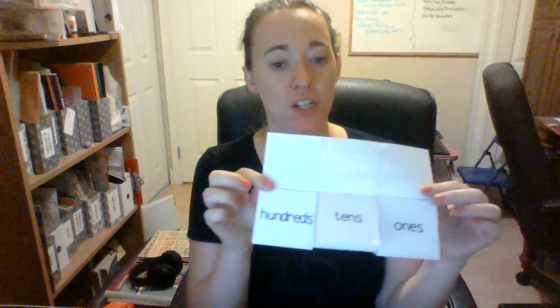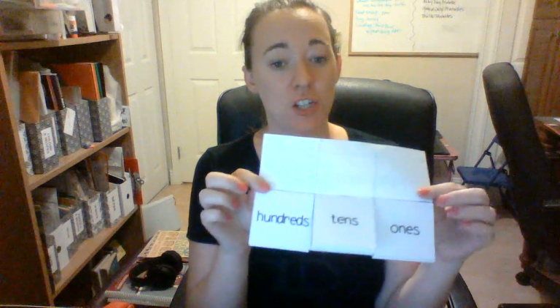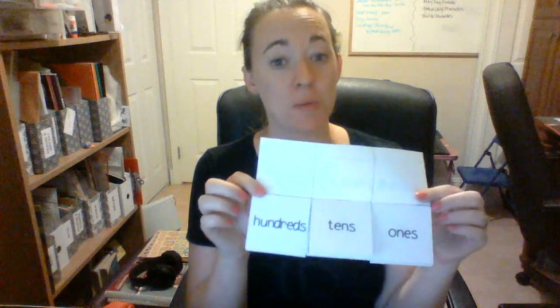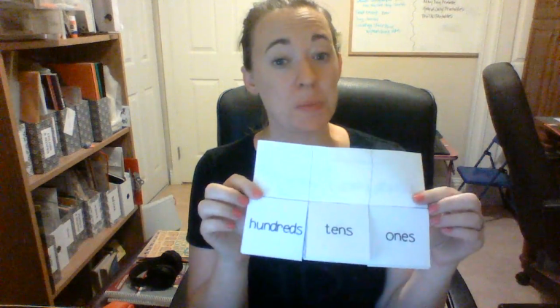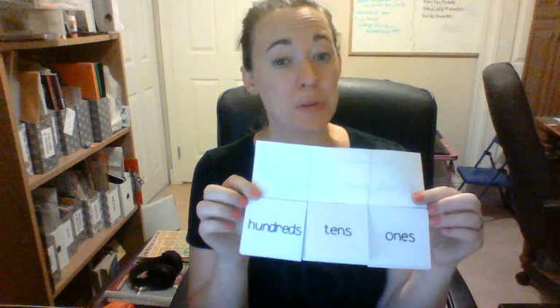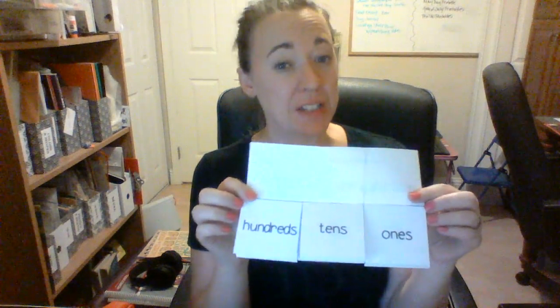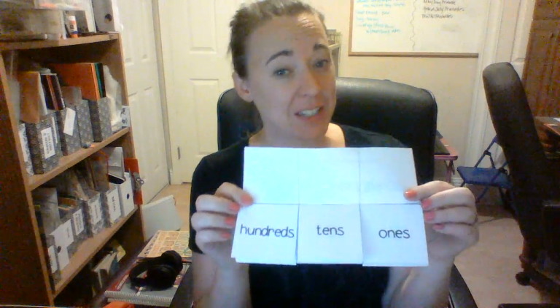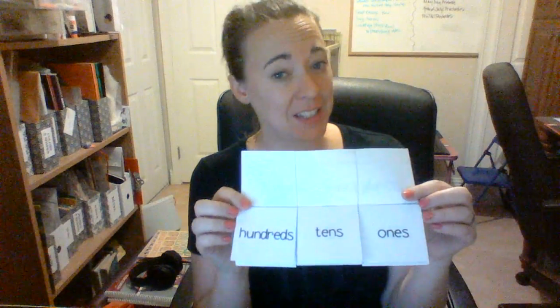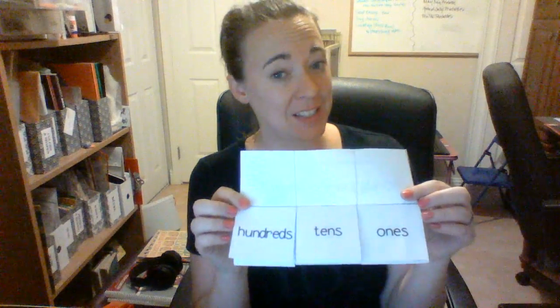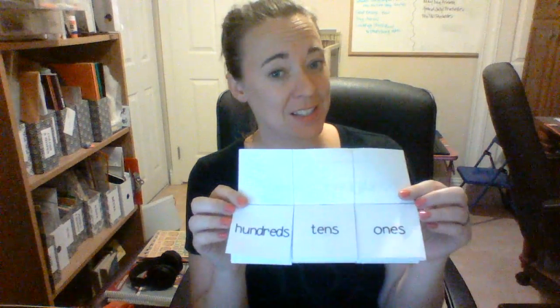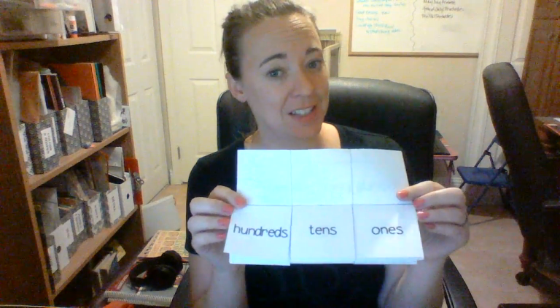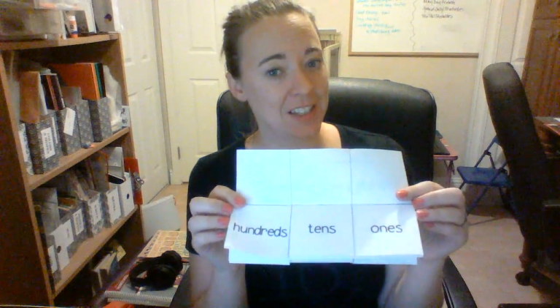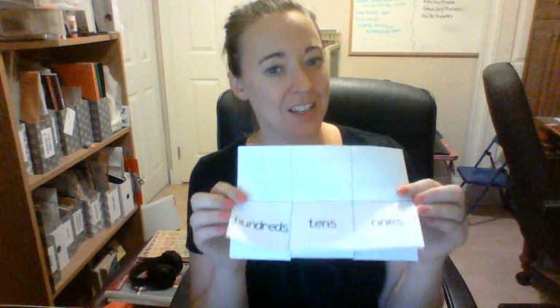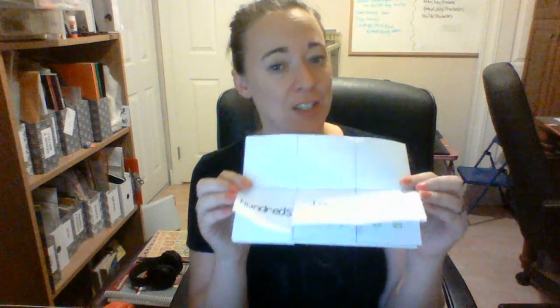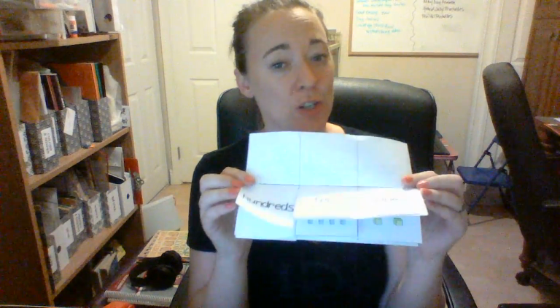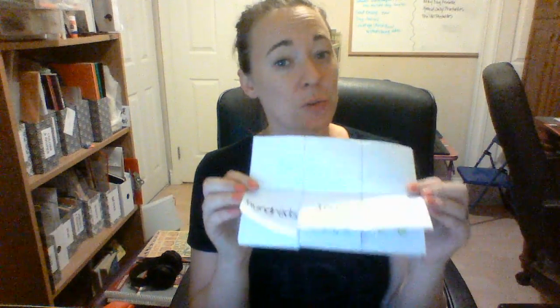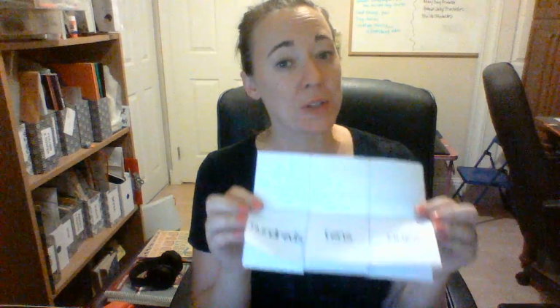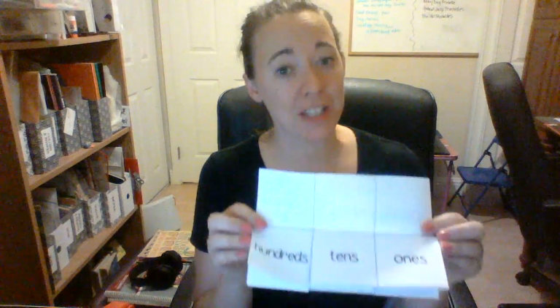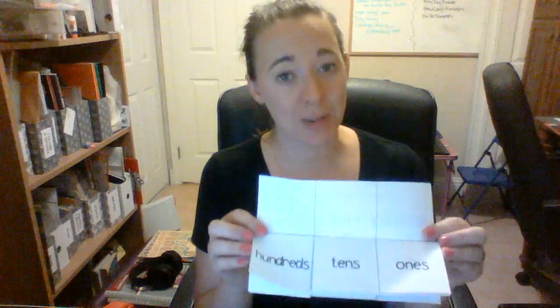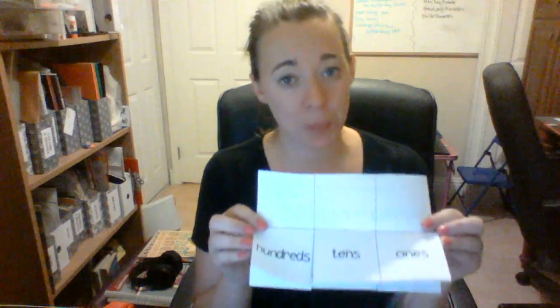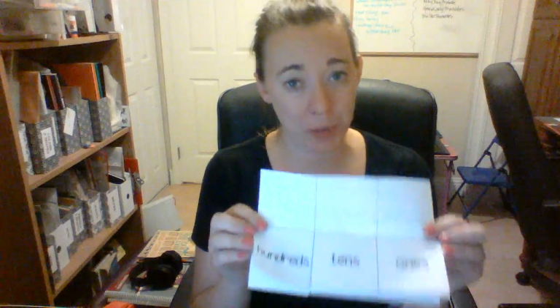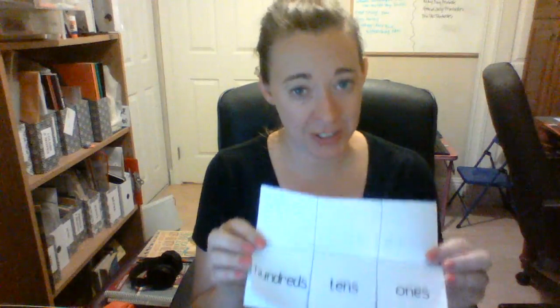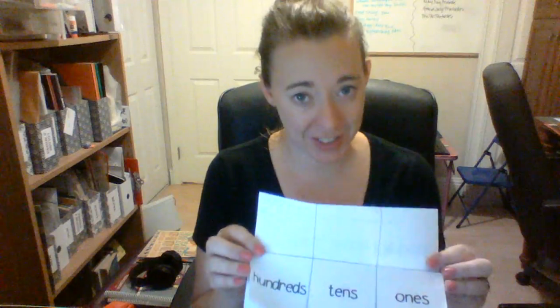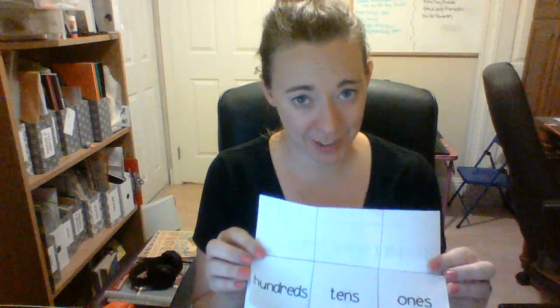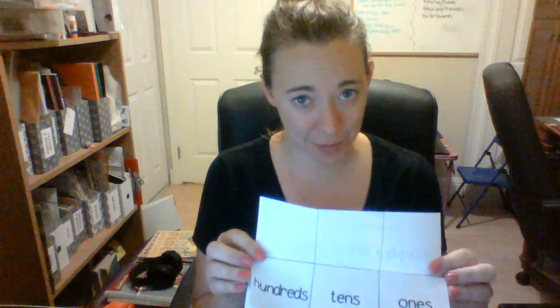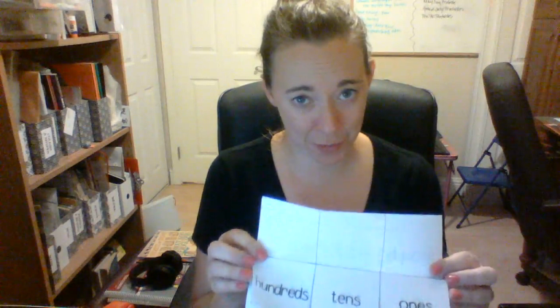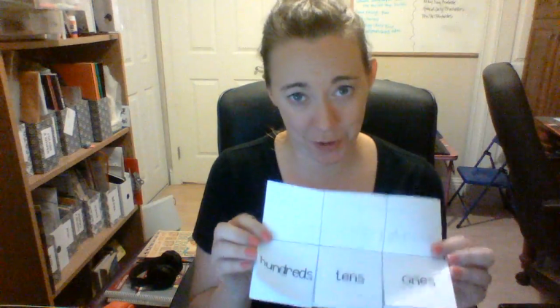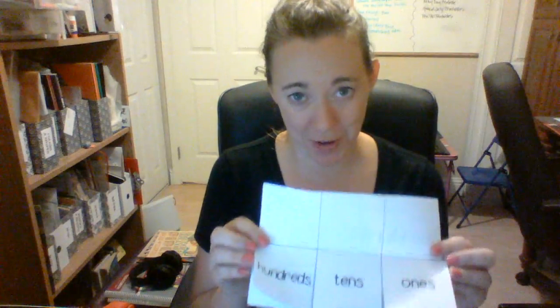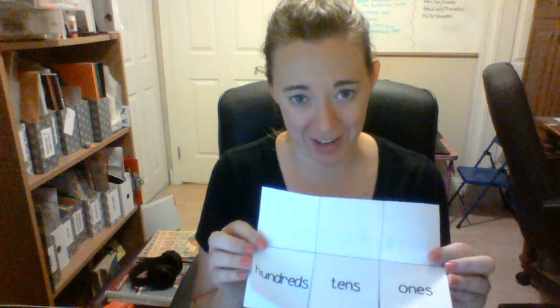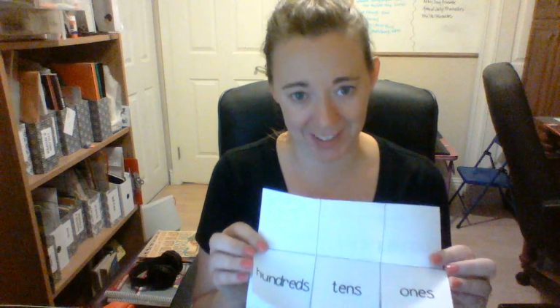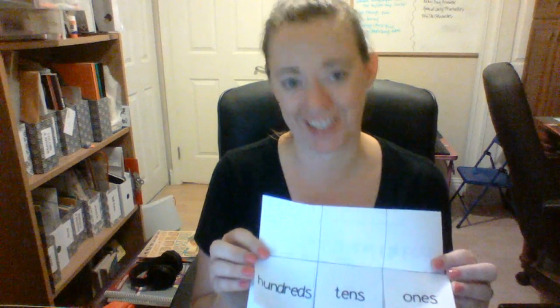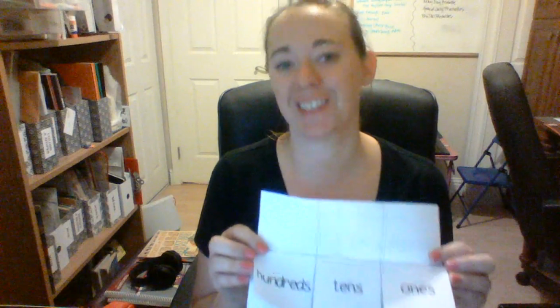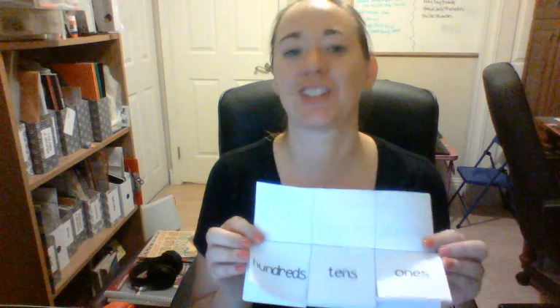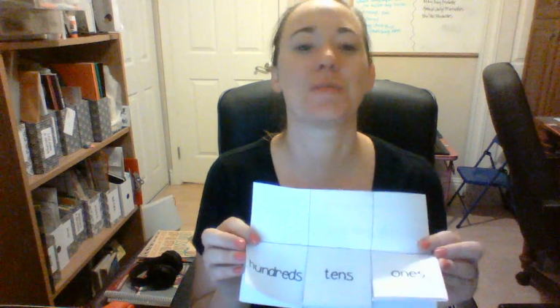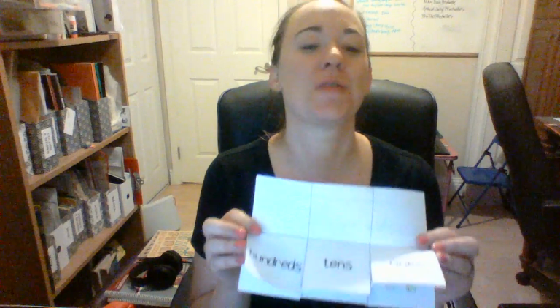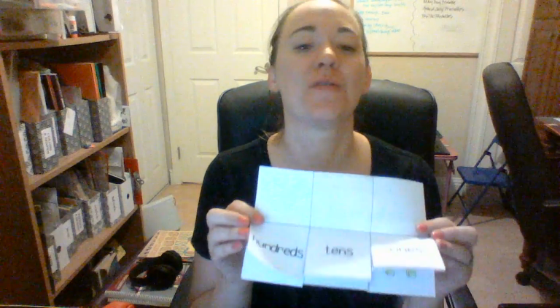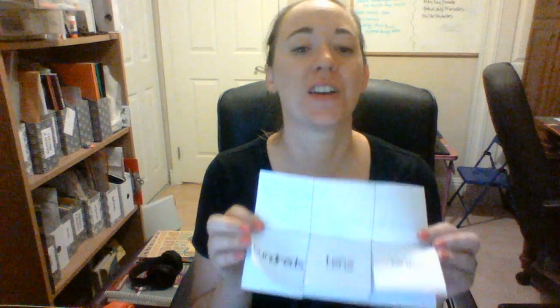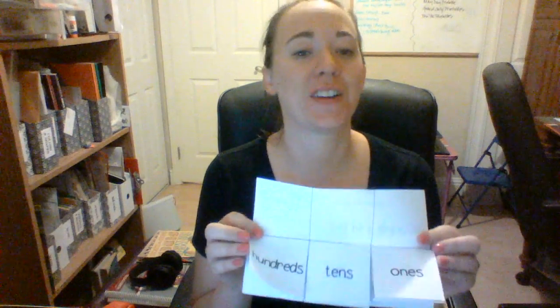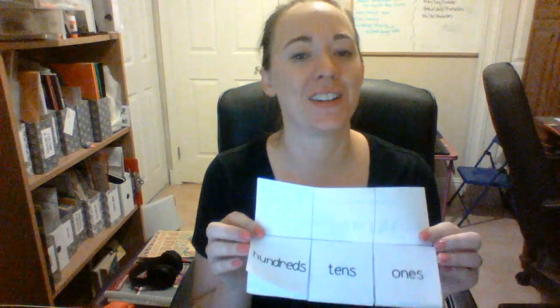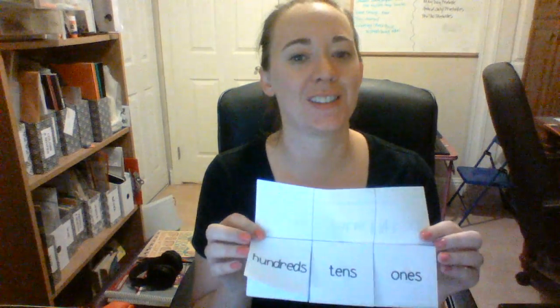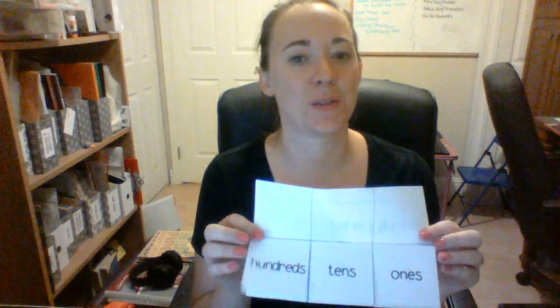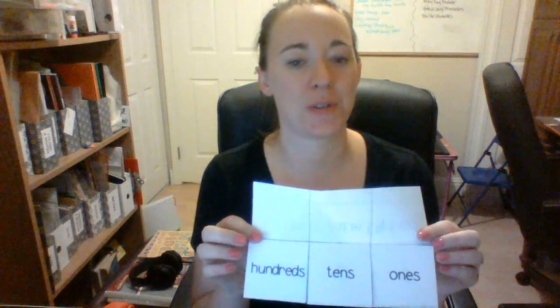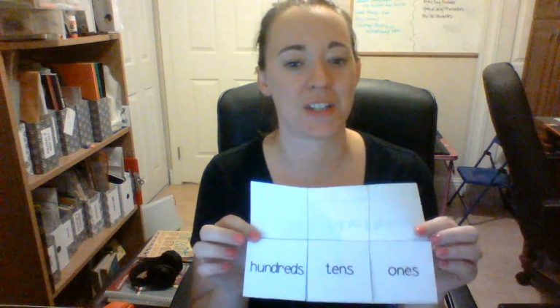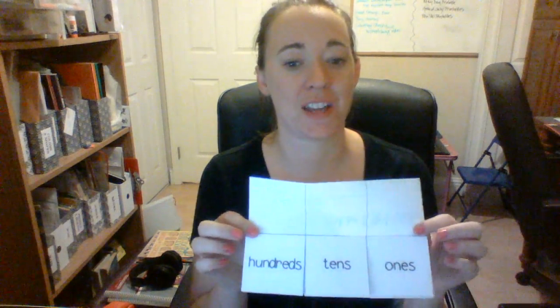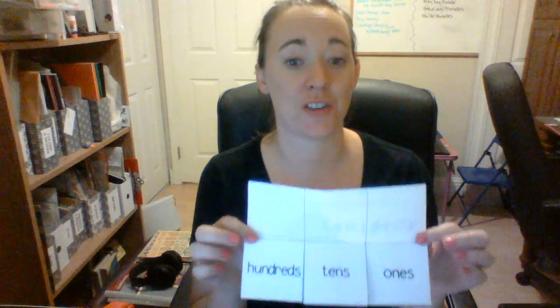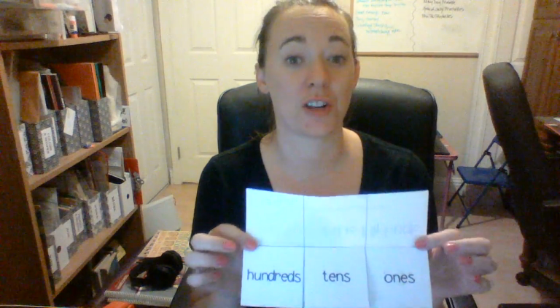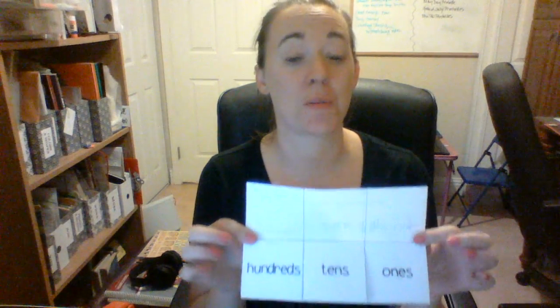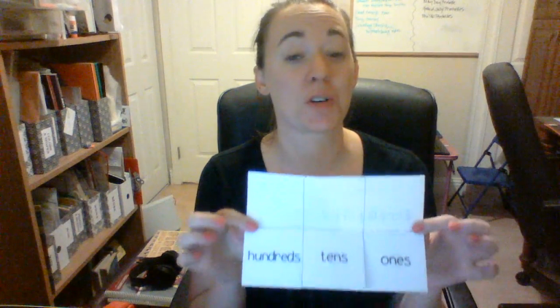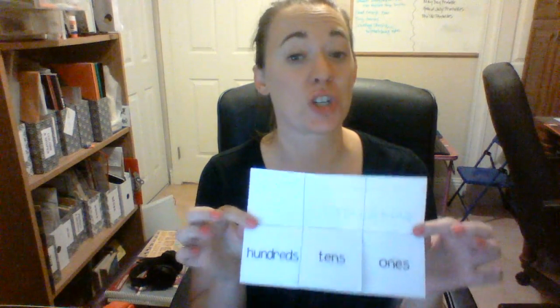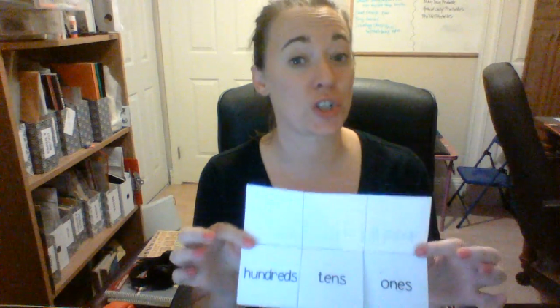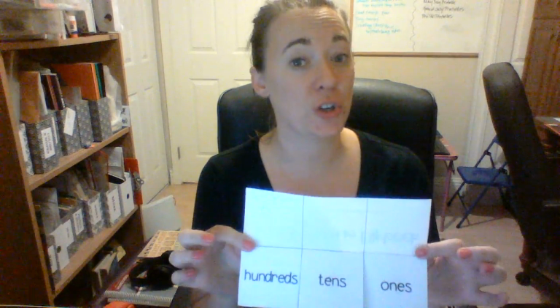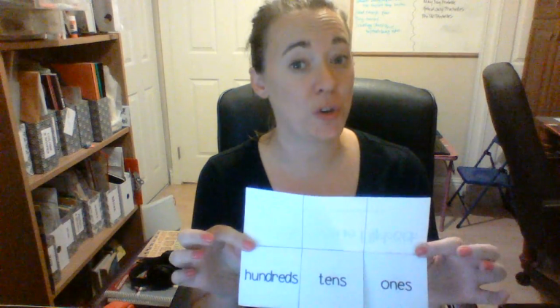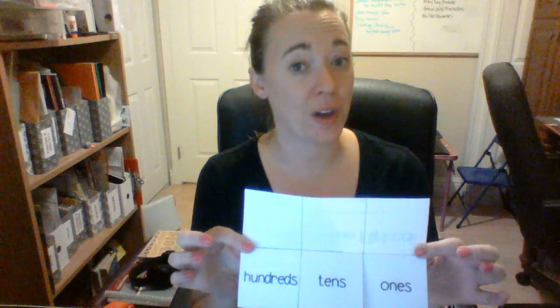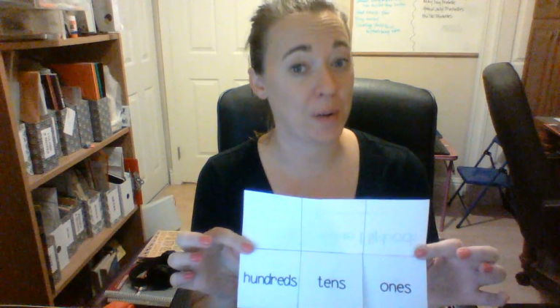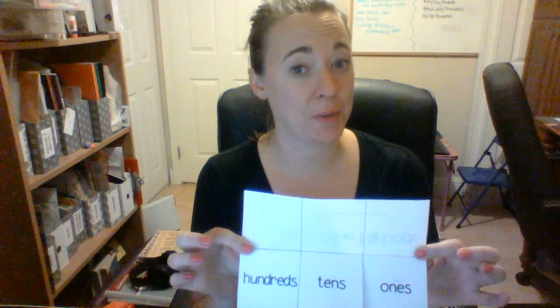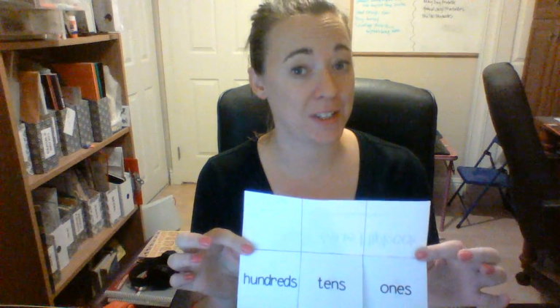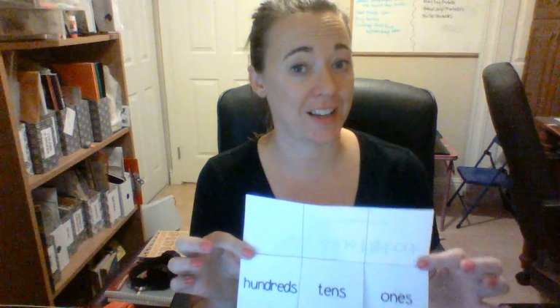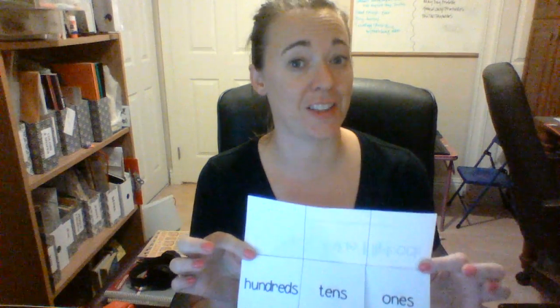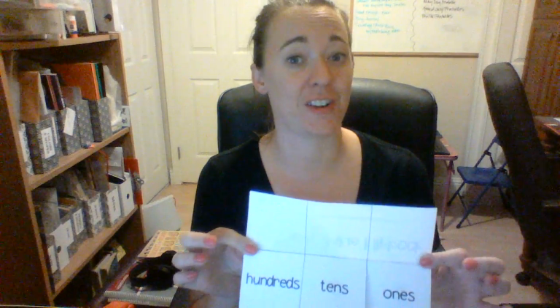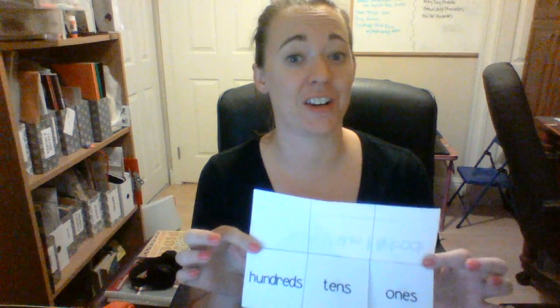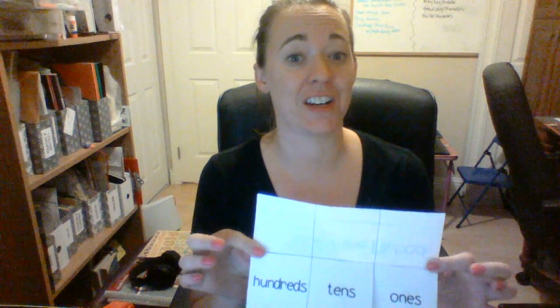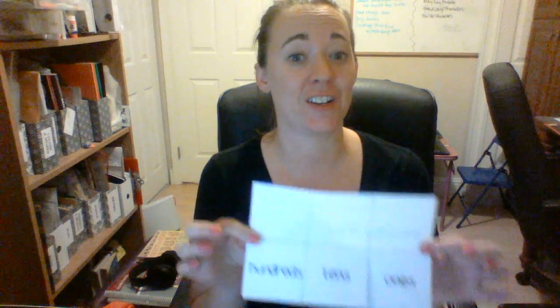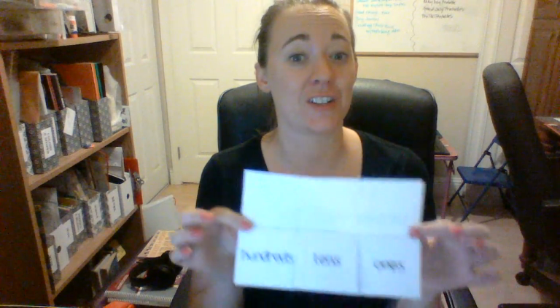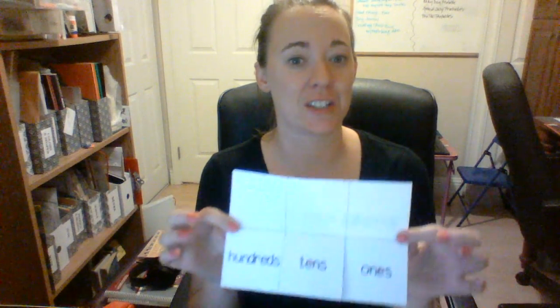It should be pretty easy, as long as we get it printed correctly — this should be very easy to put together. I'm going to show you how to put it together in just a minute.